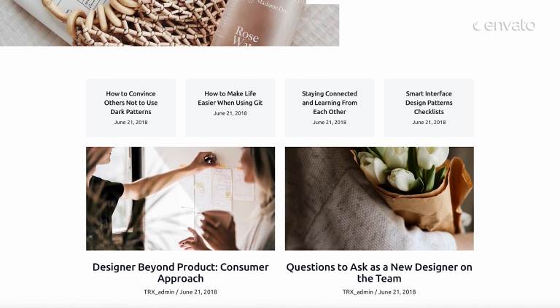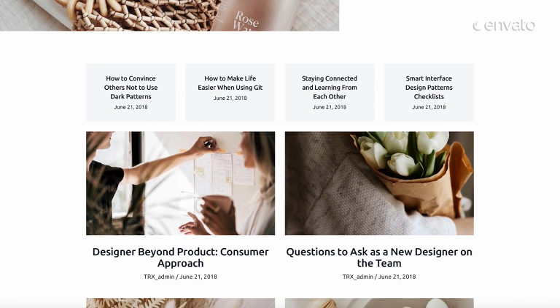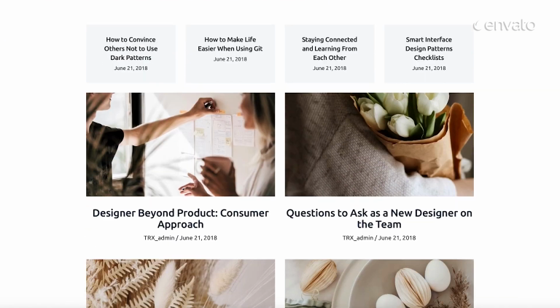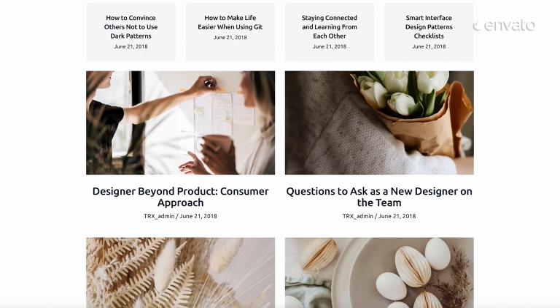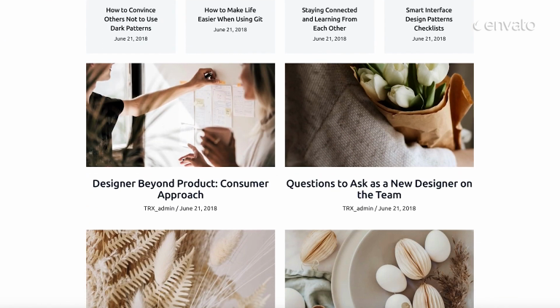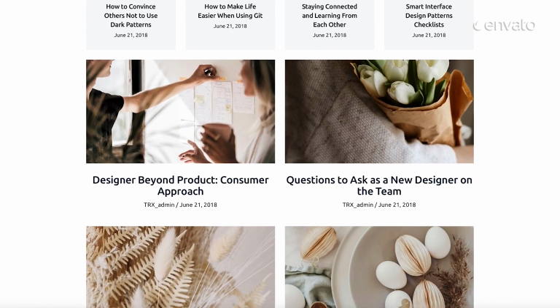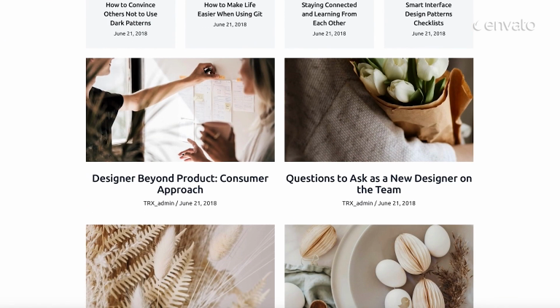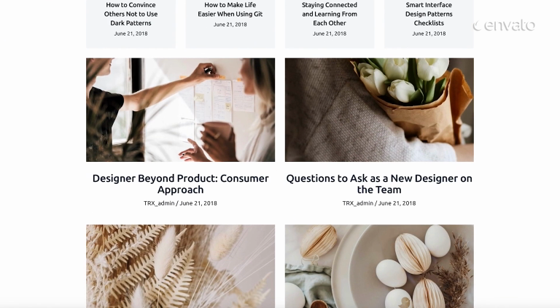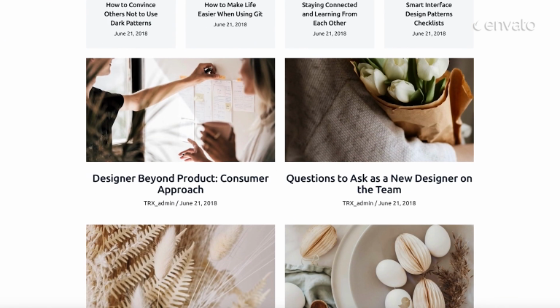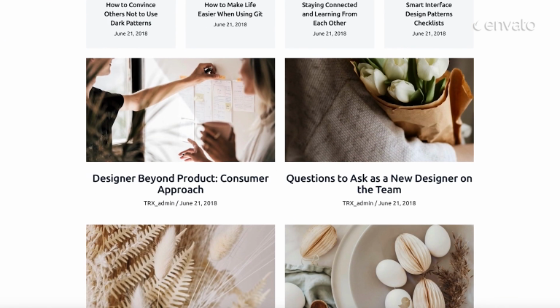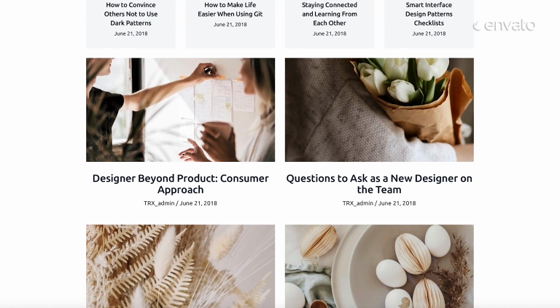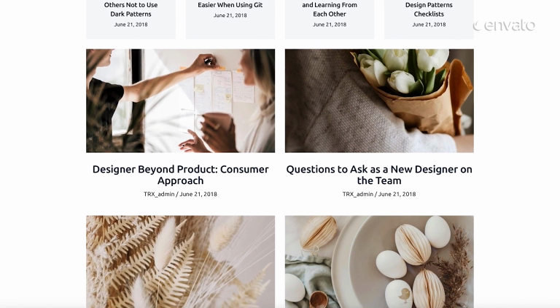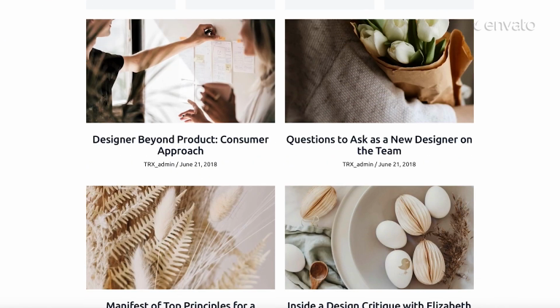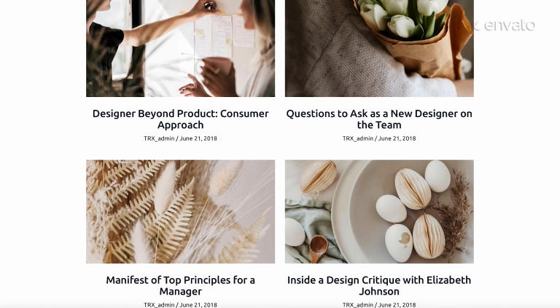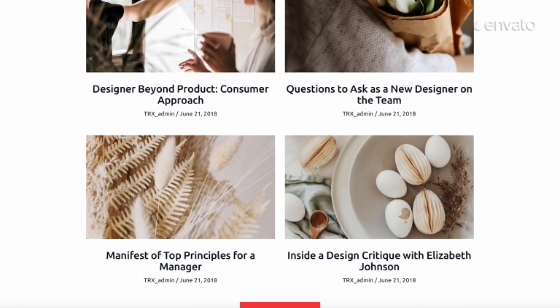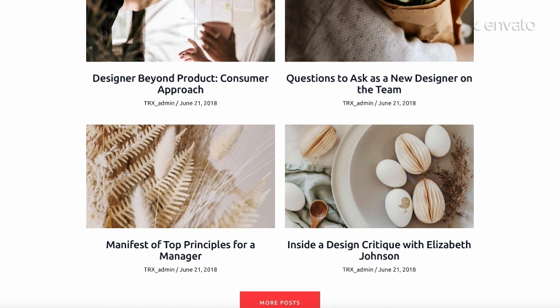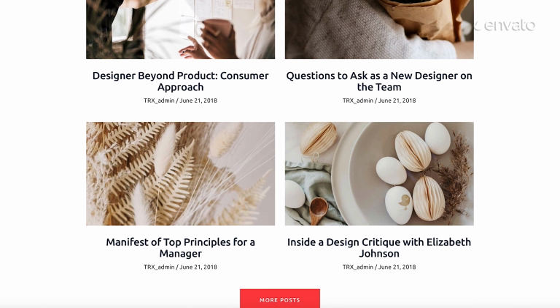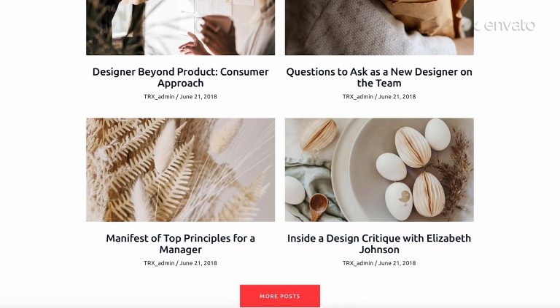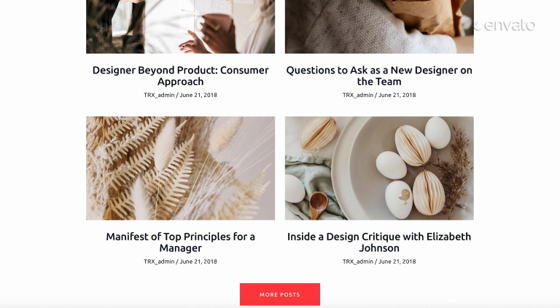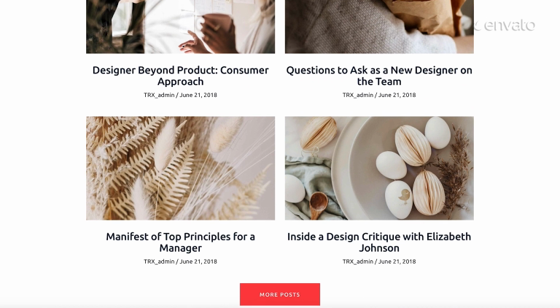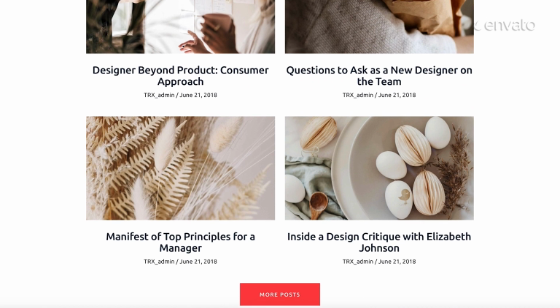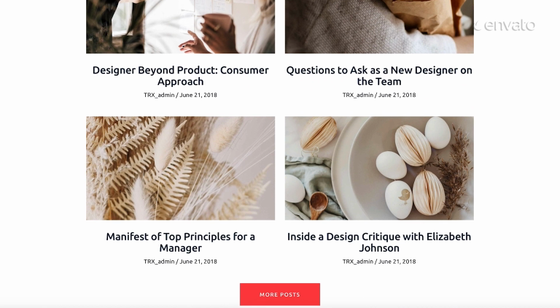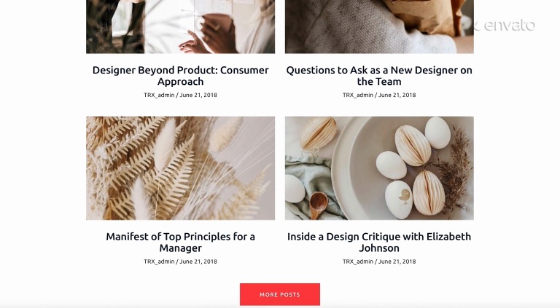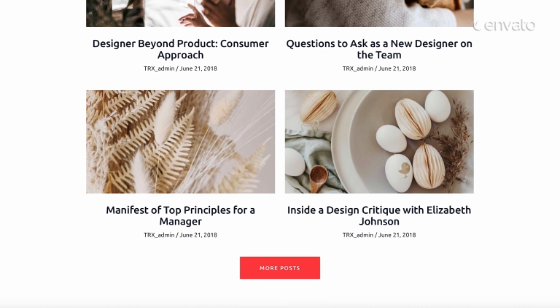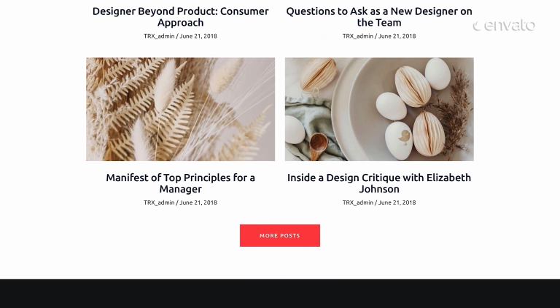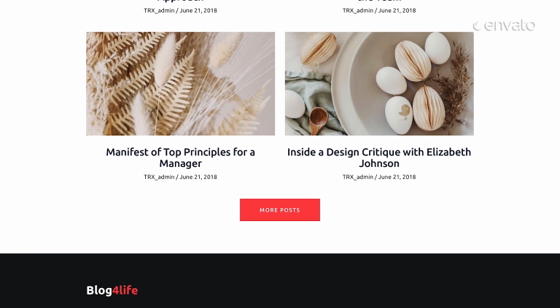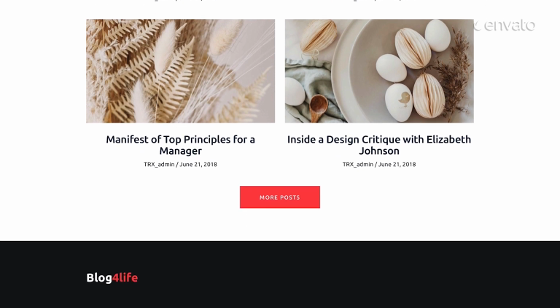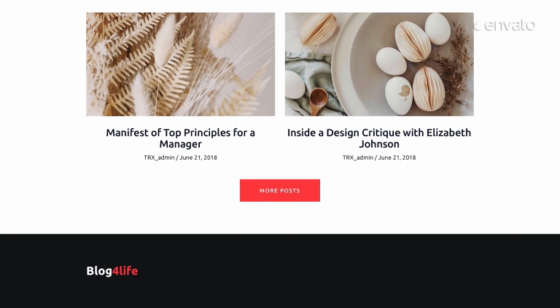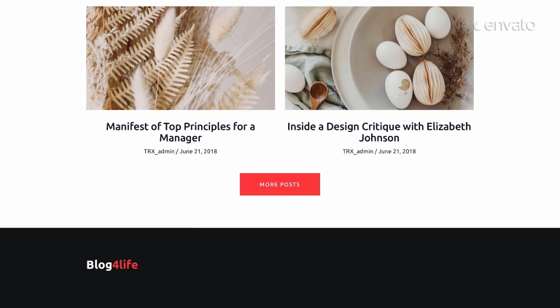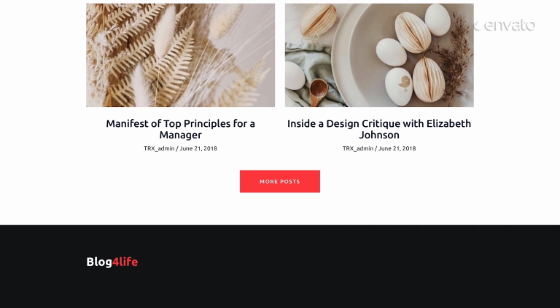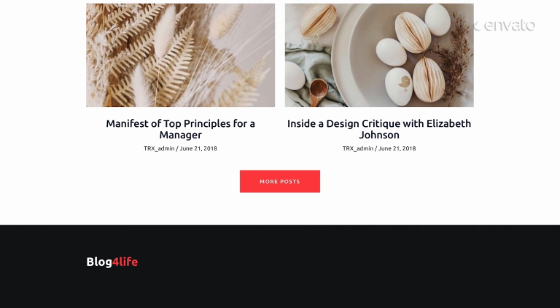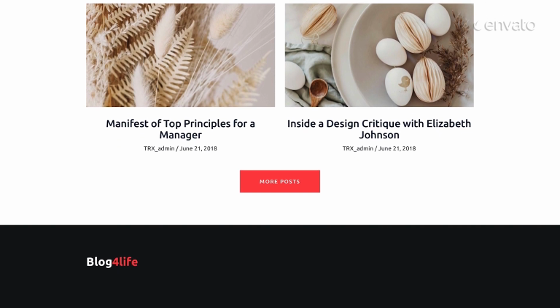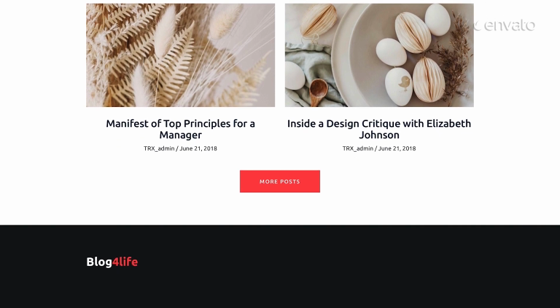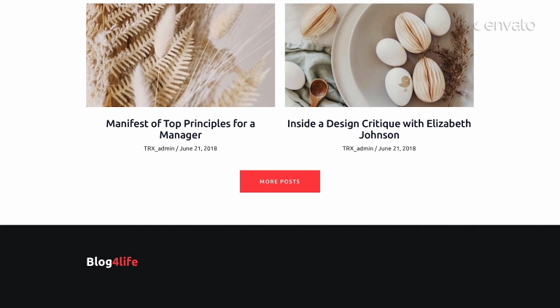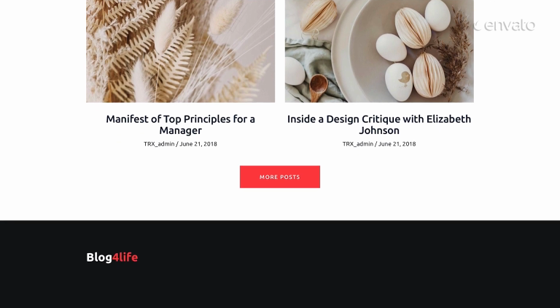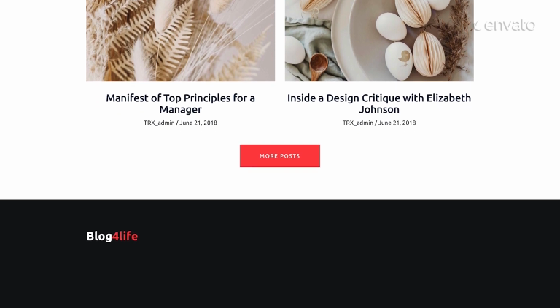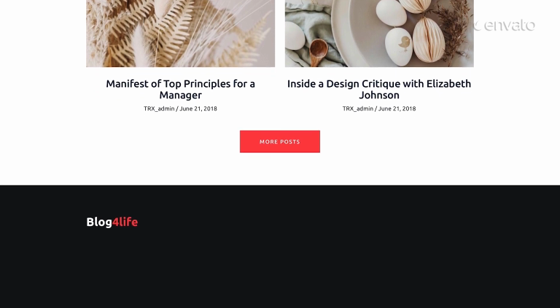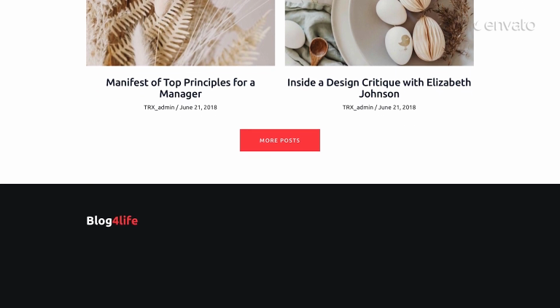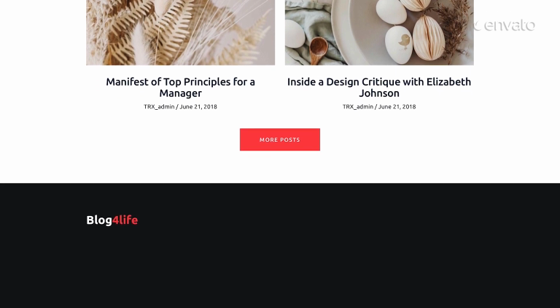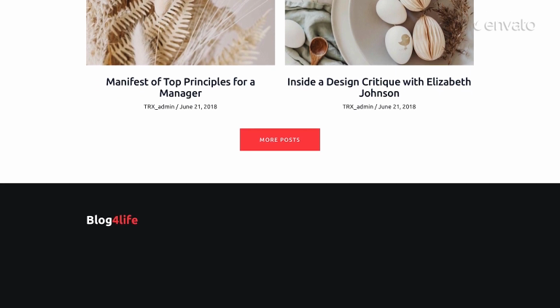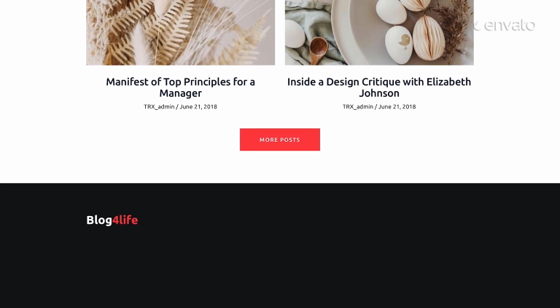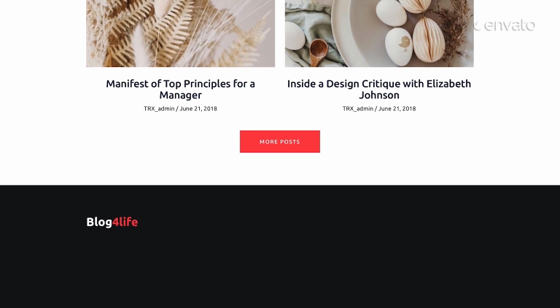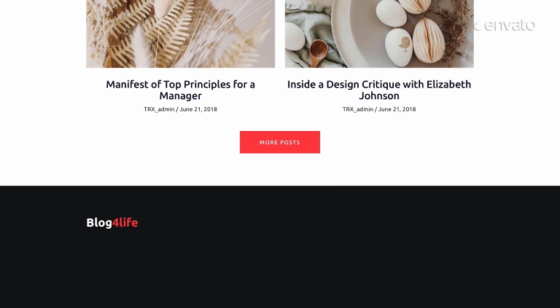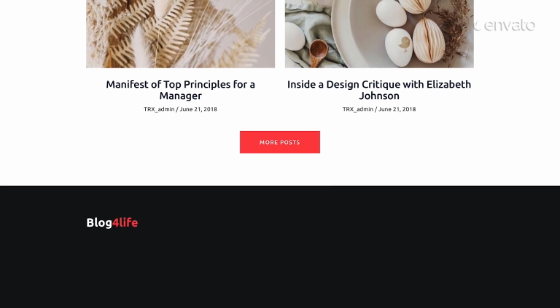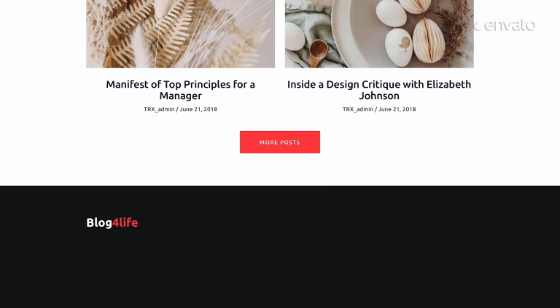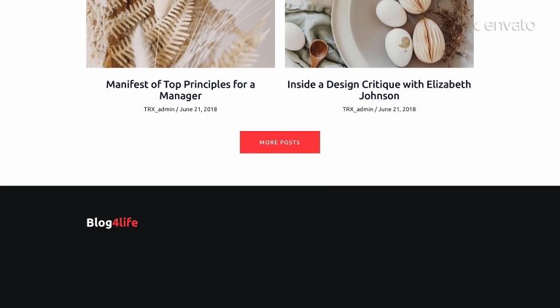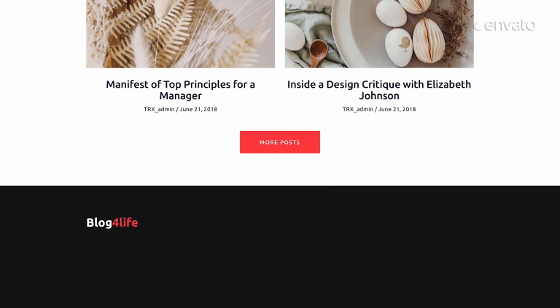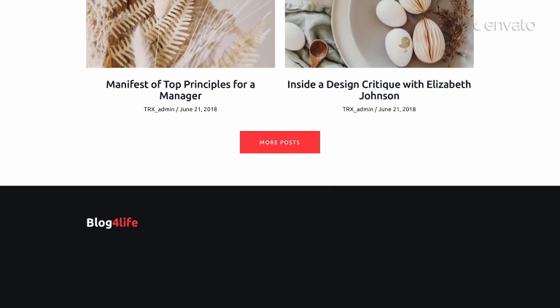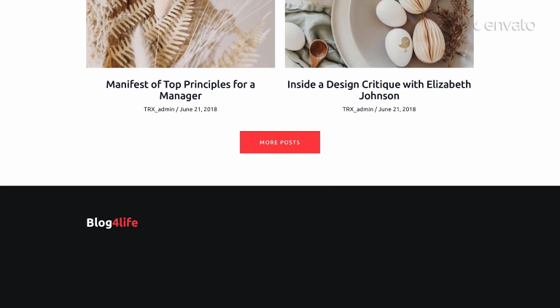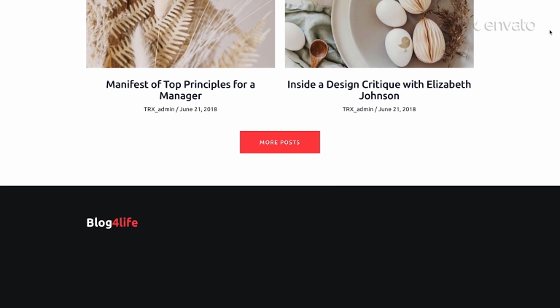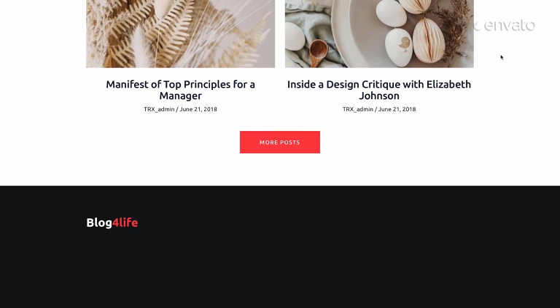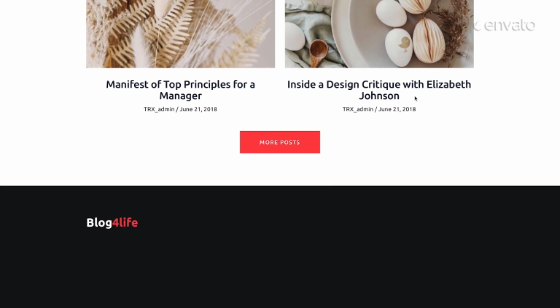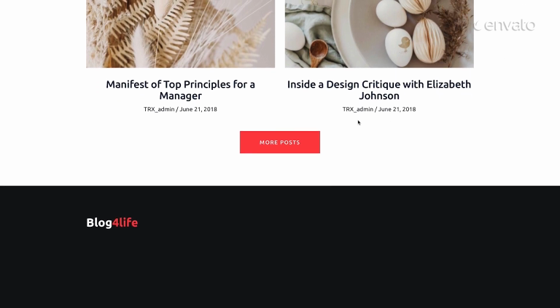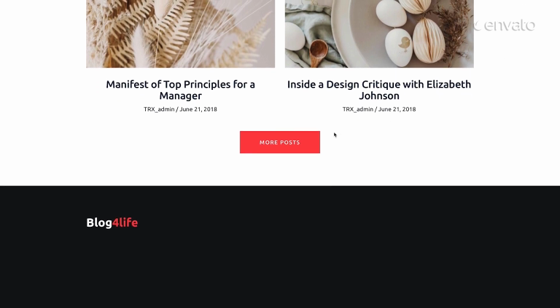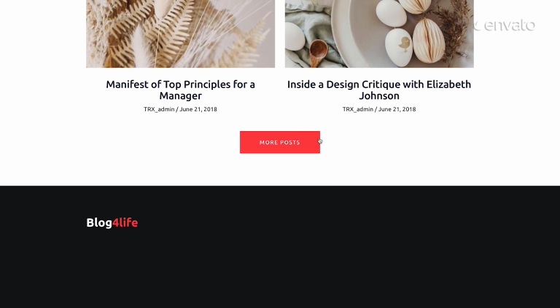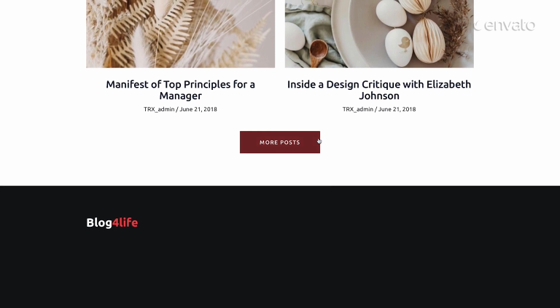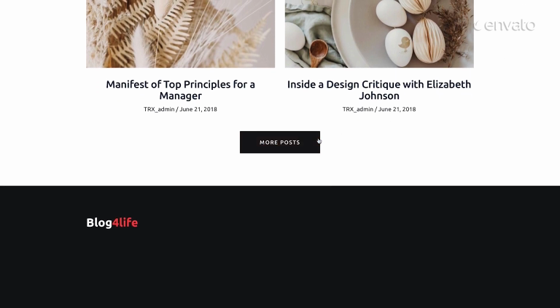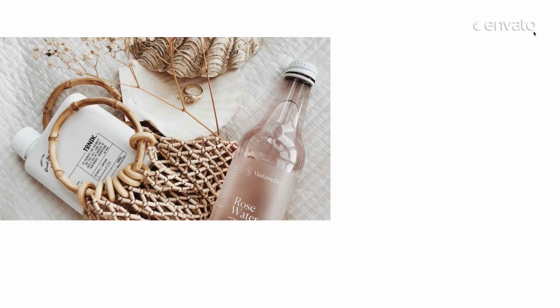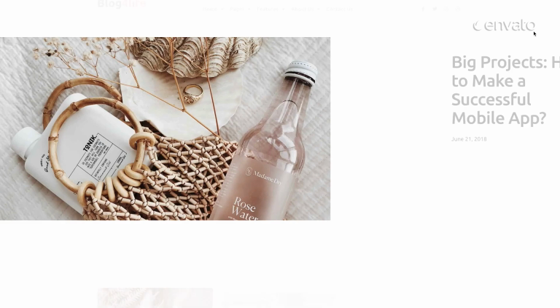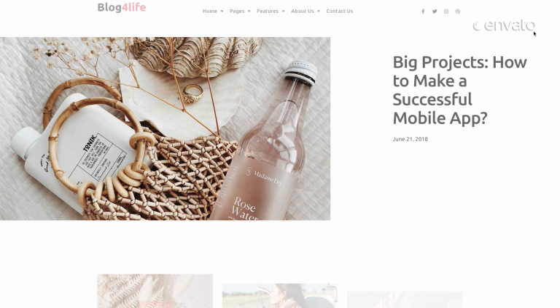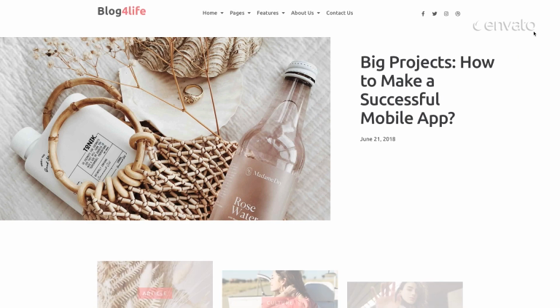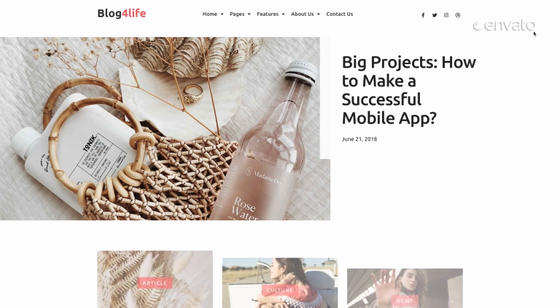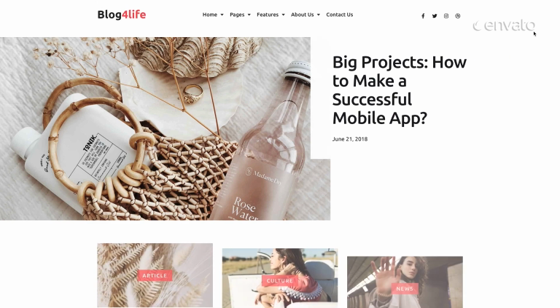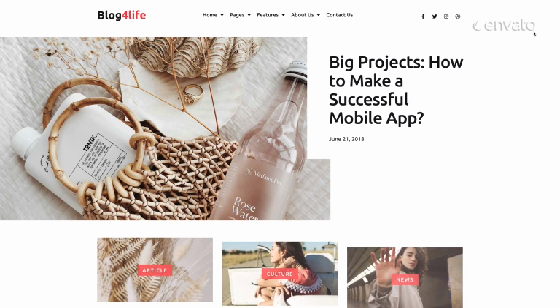With 15 fully customizable layouts, this must-have template is perfect for businesses, professionals, or to showcase creative pursuits.